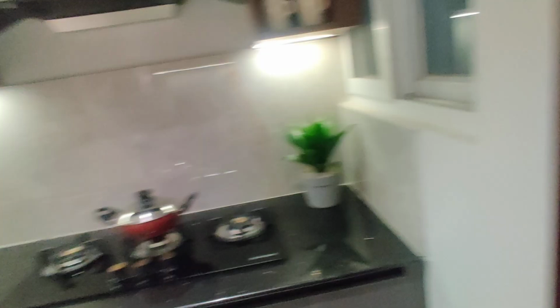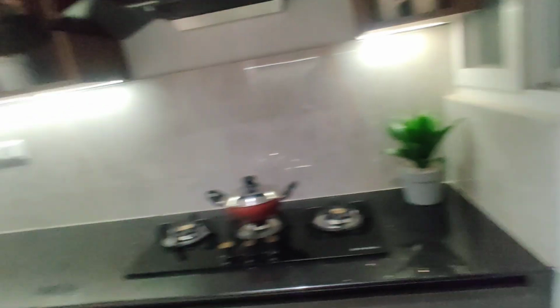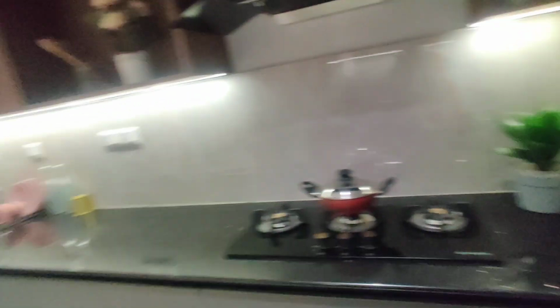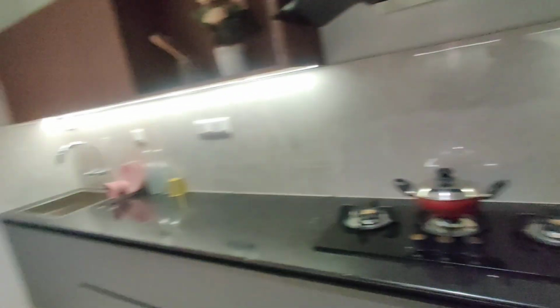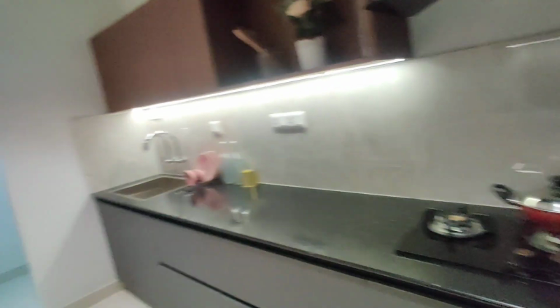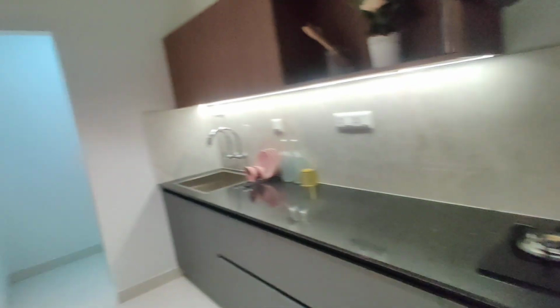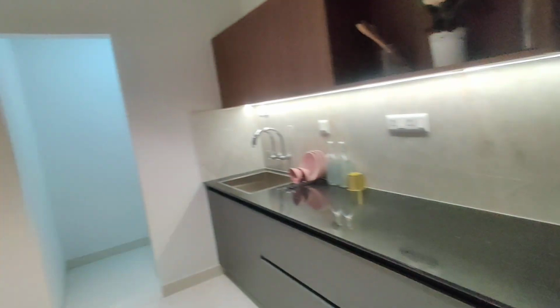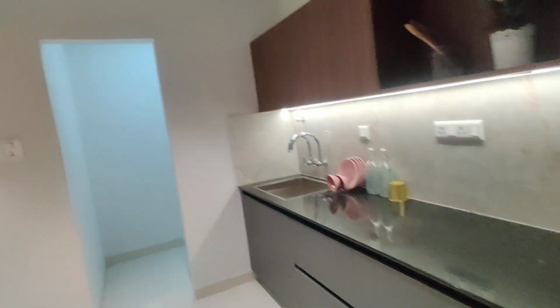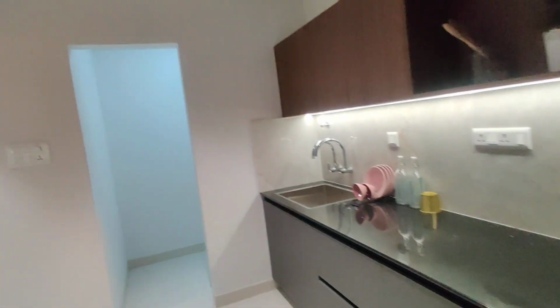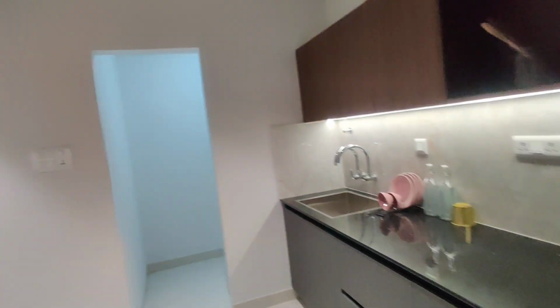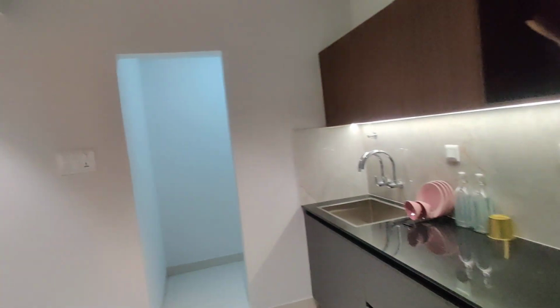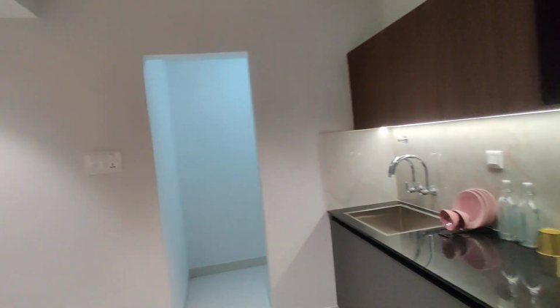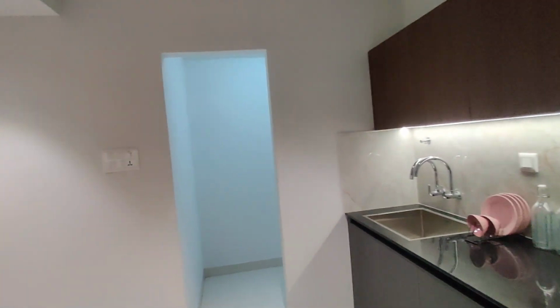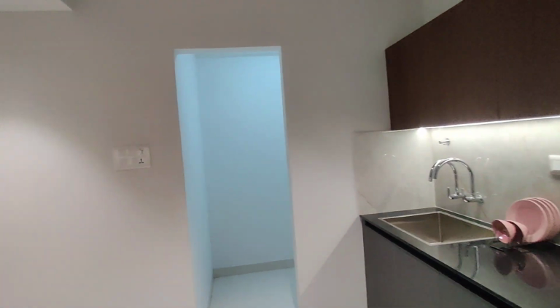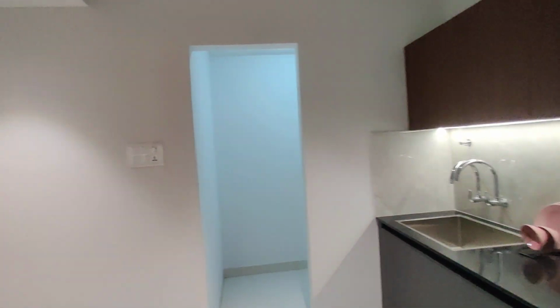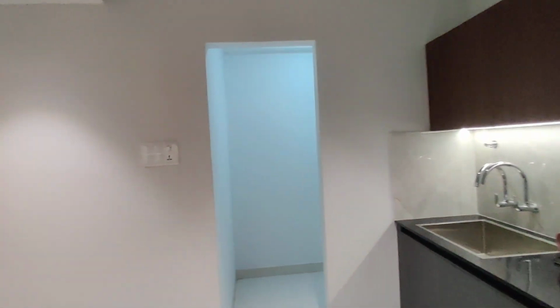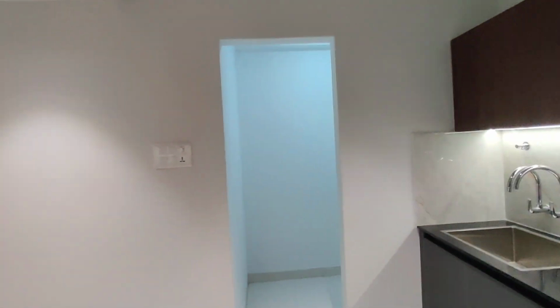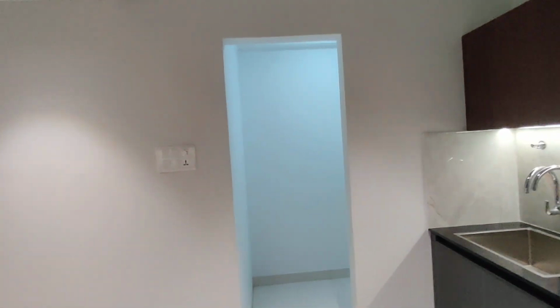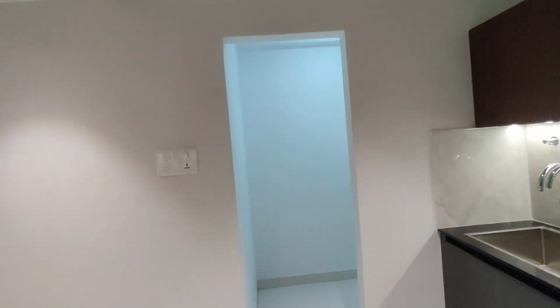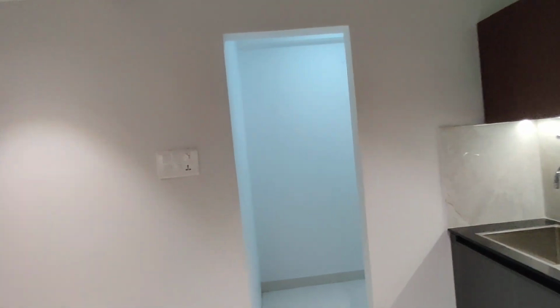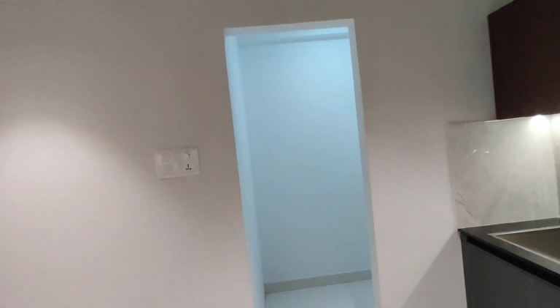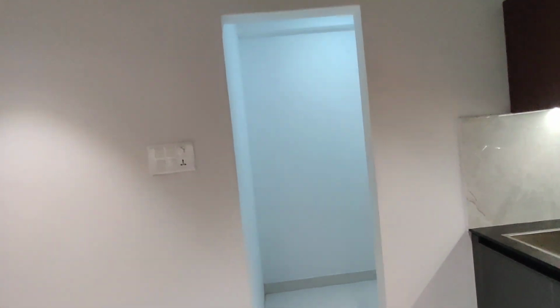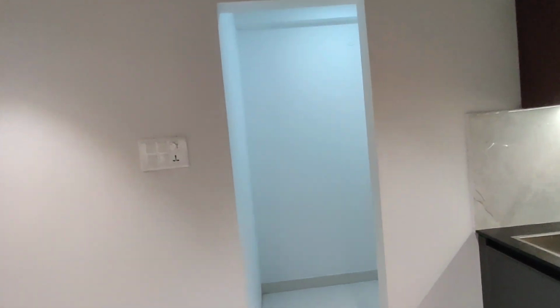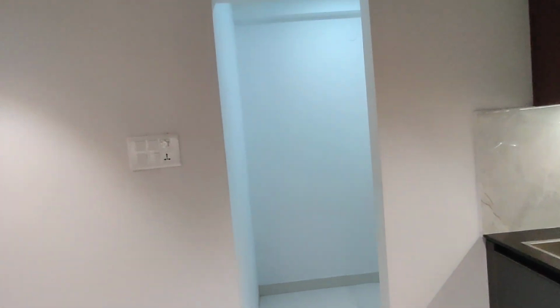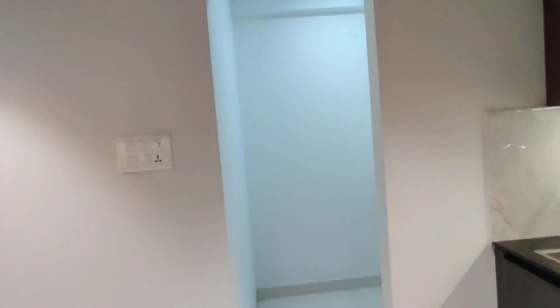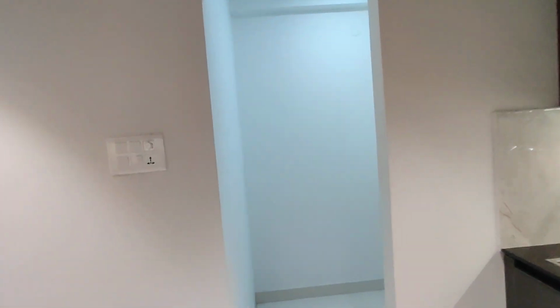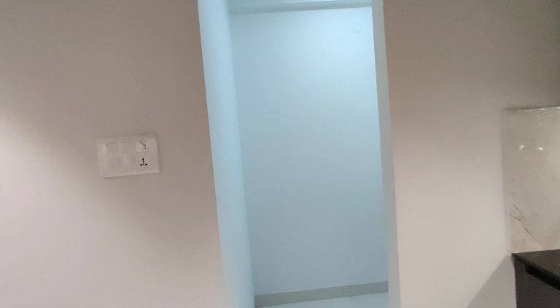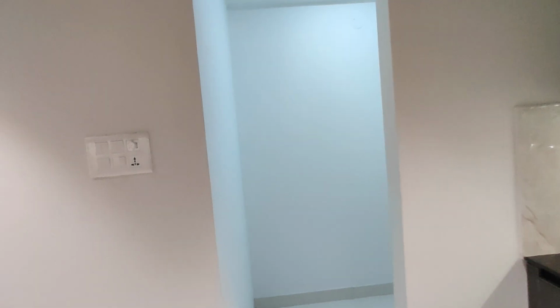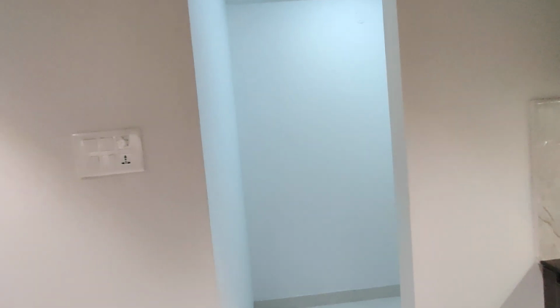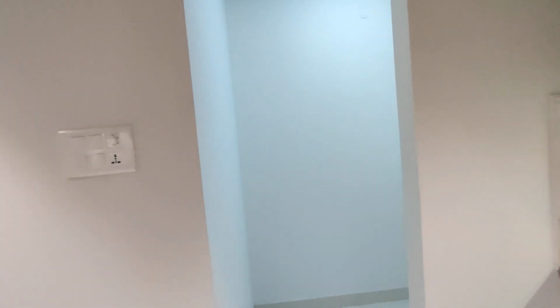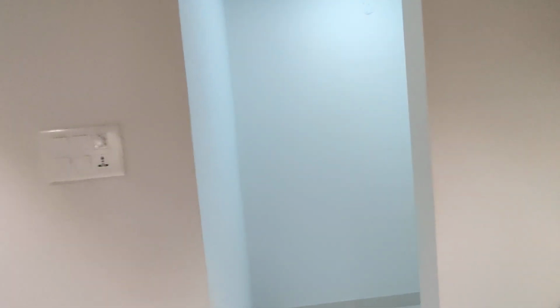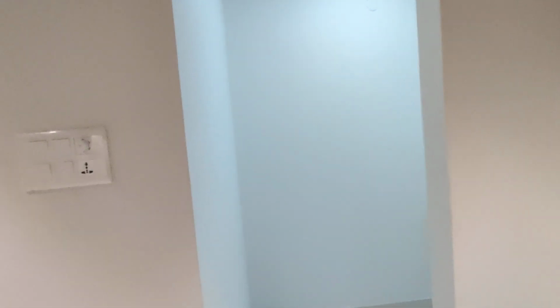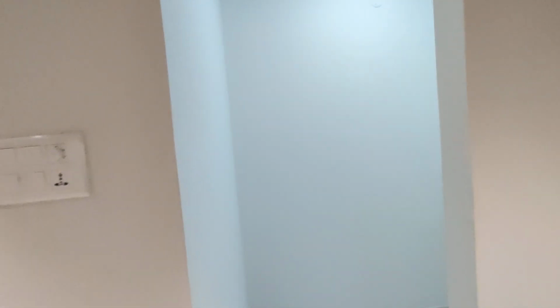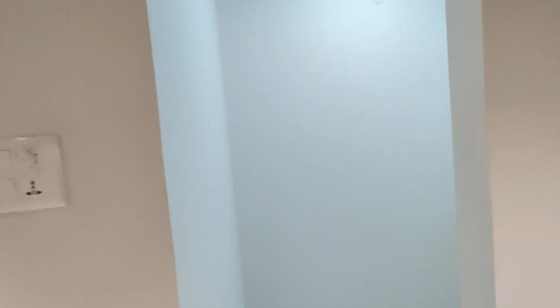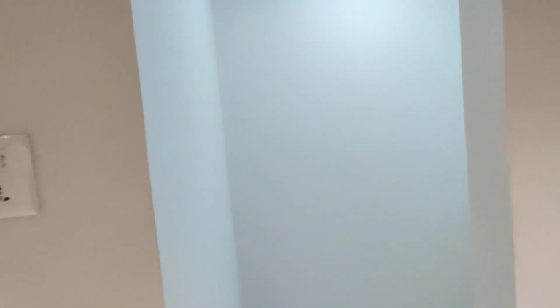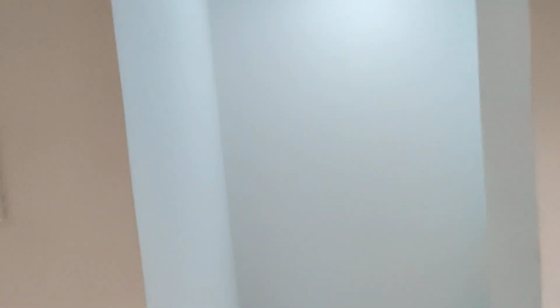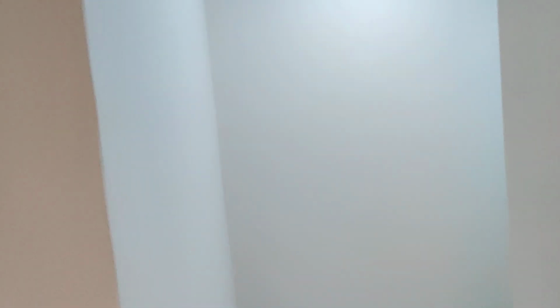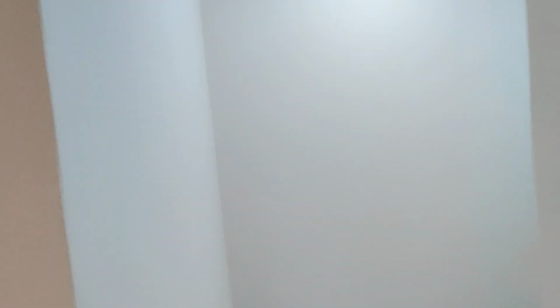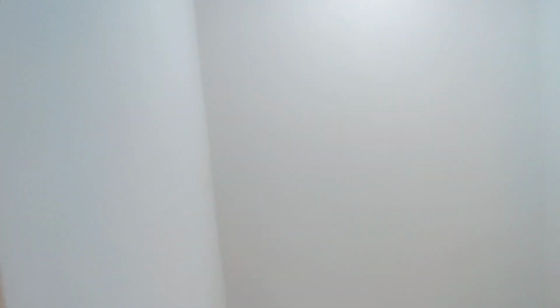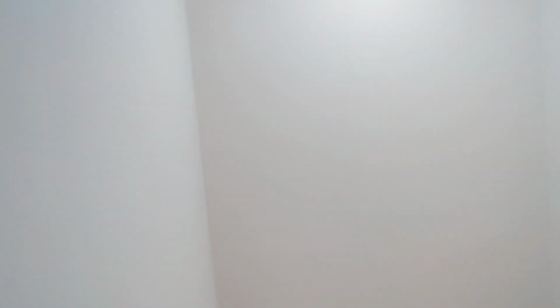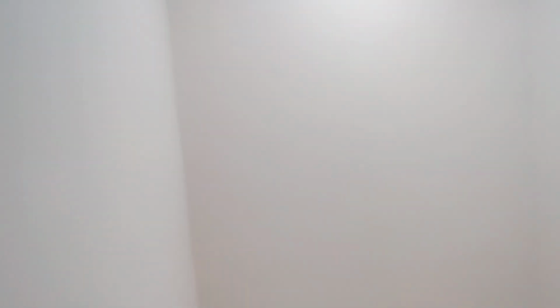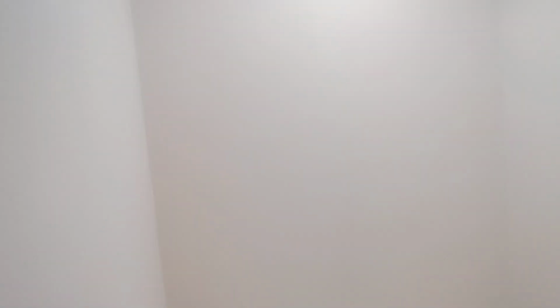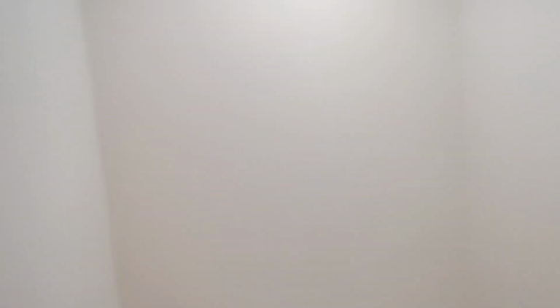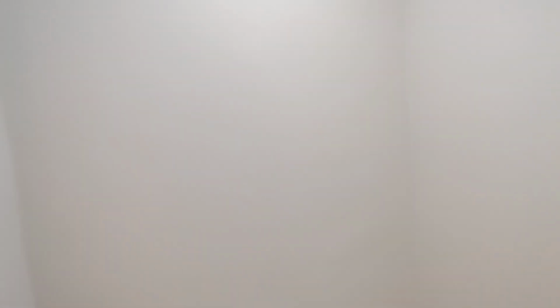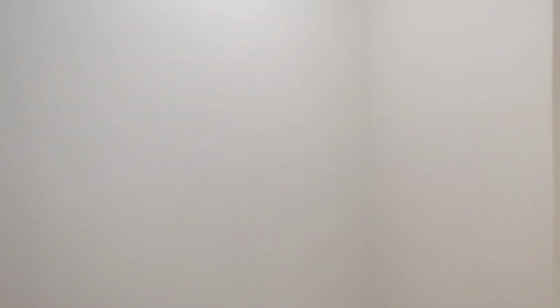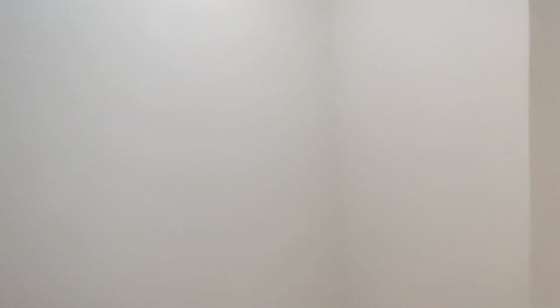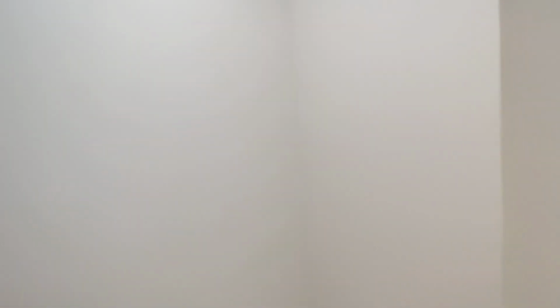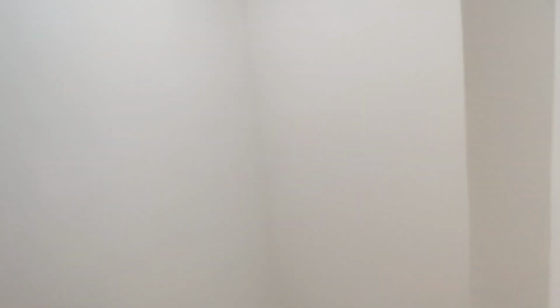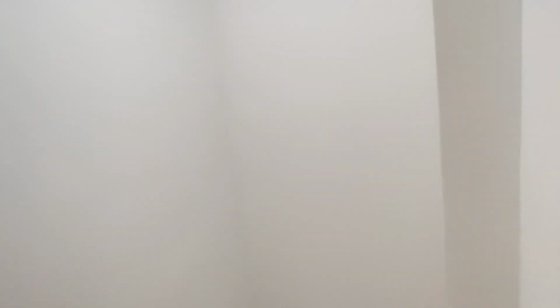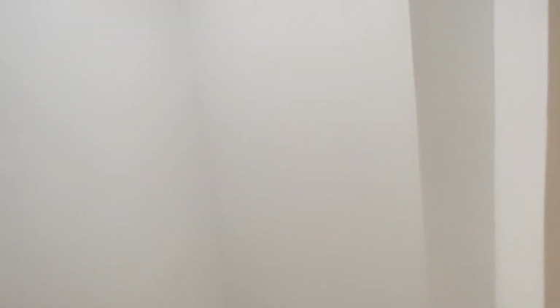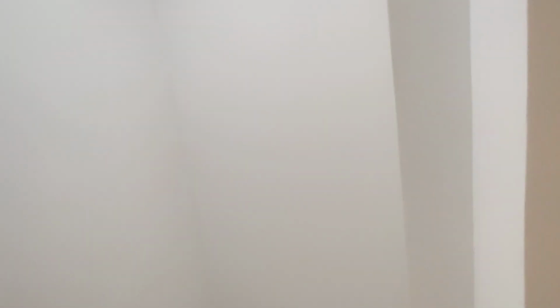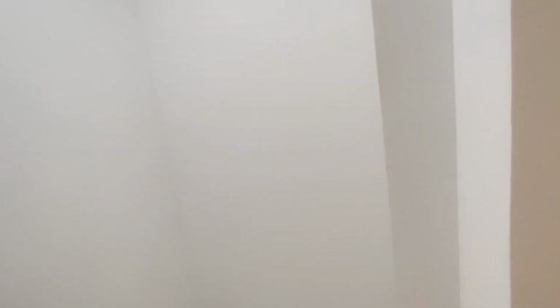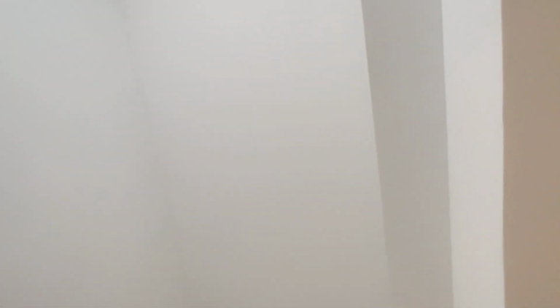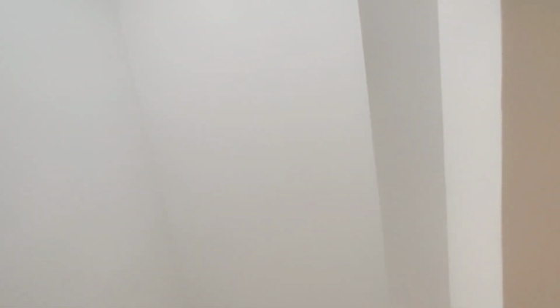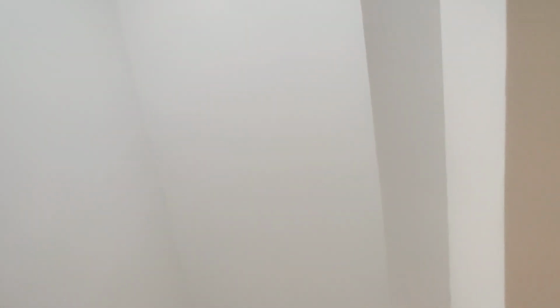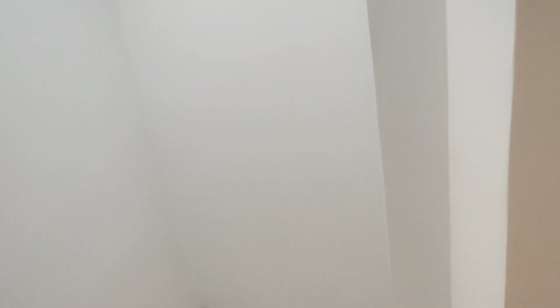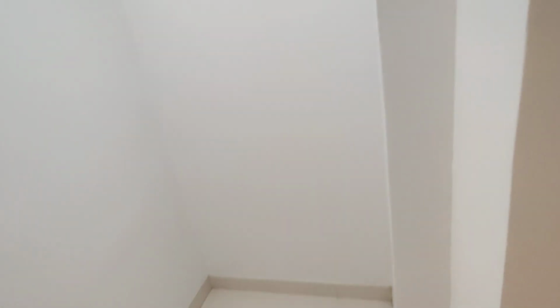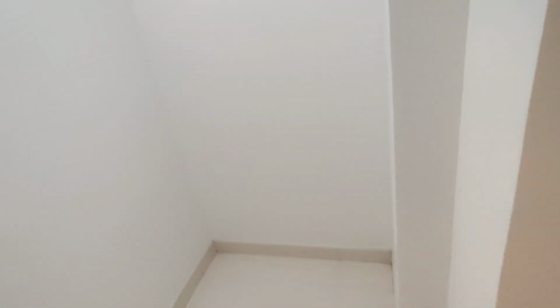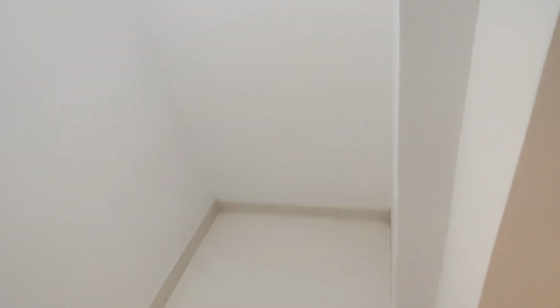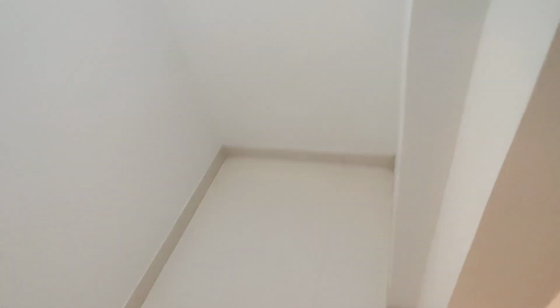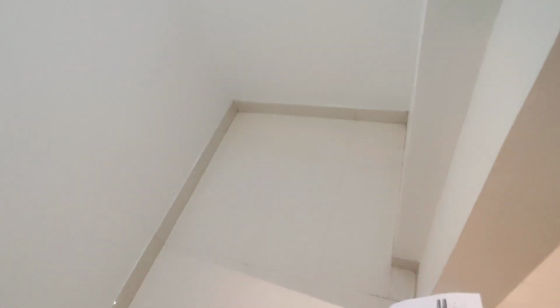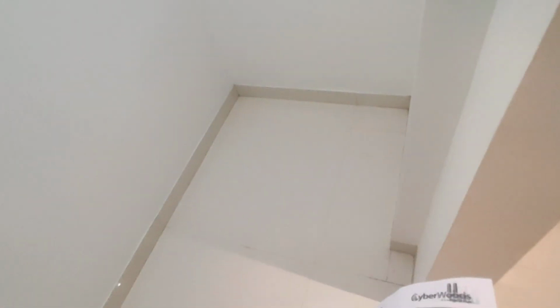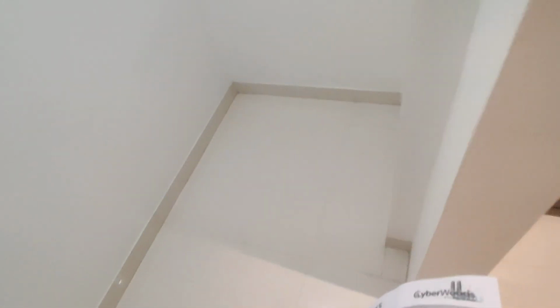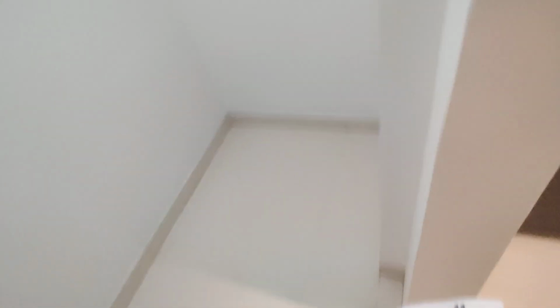Within 3 months they are going to hand over this project to the customers. And this will be your store room.